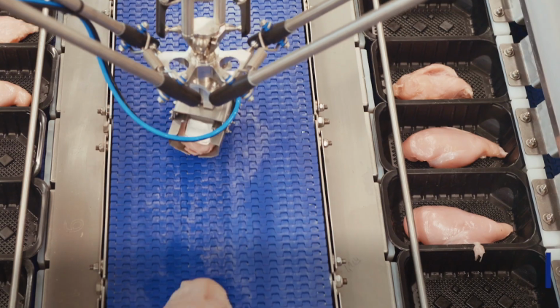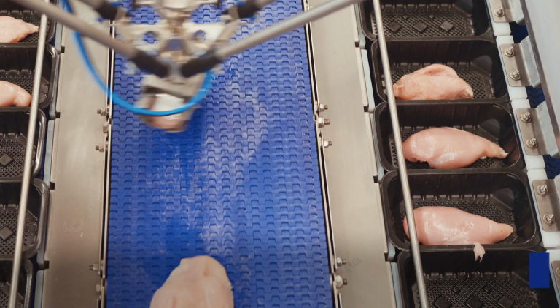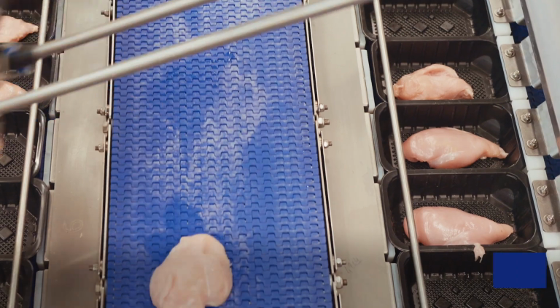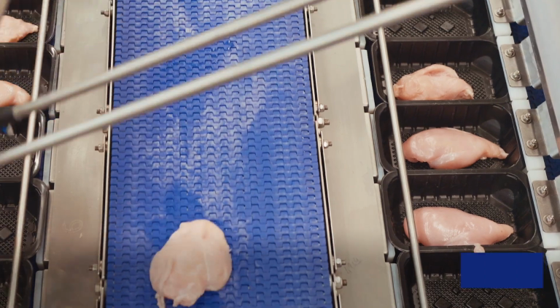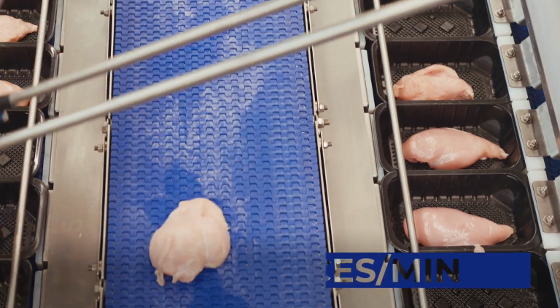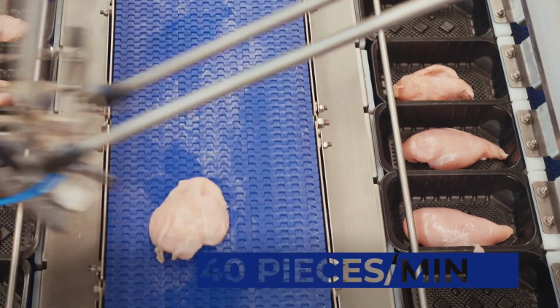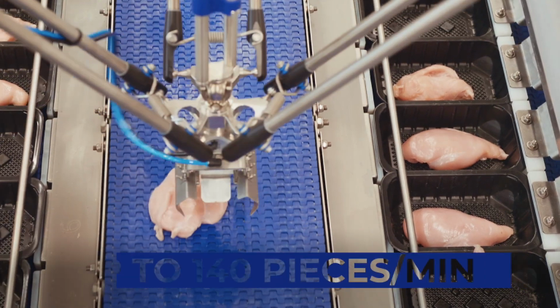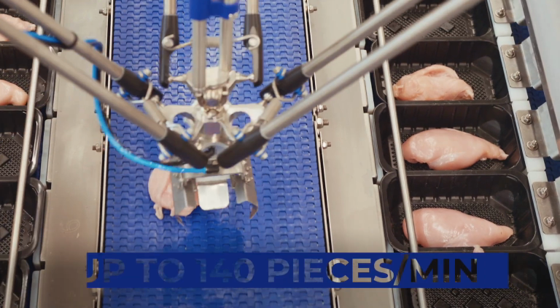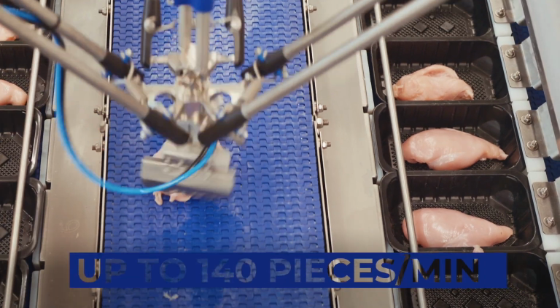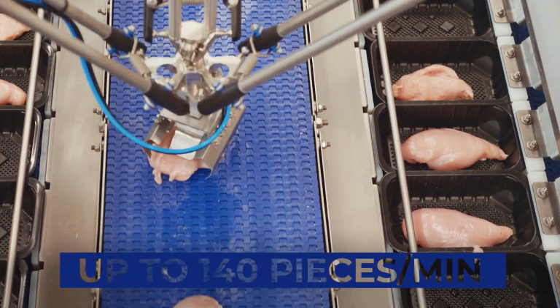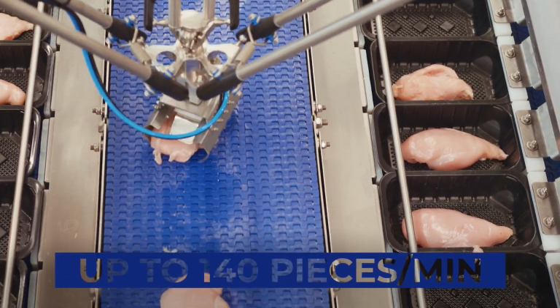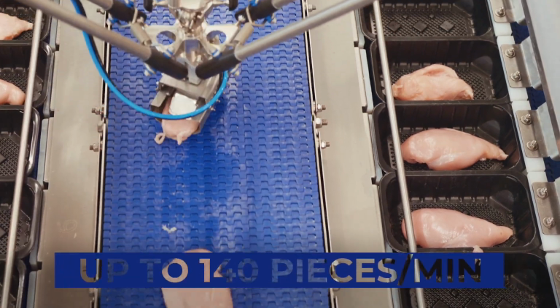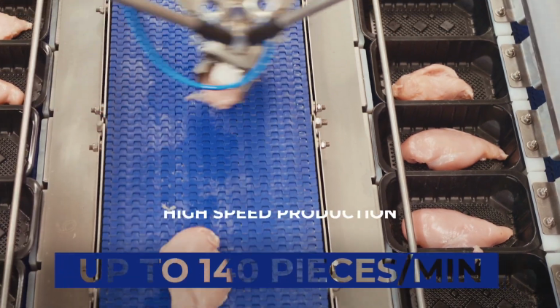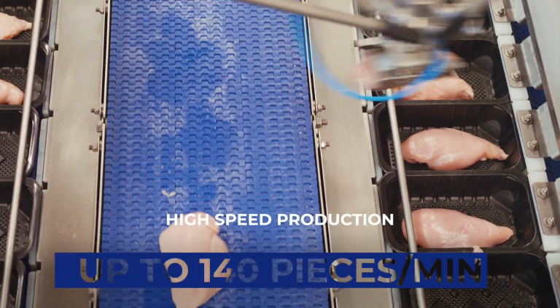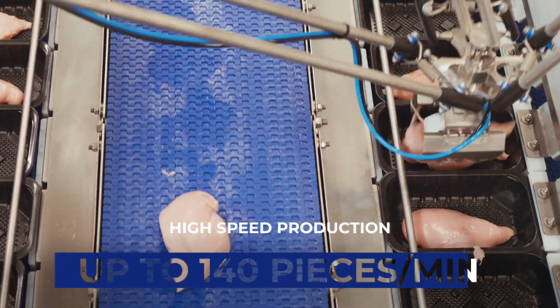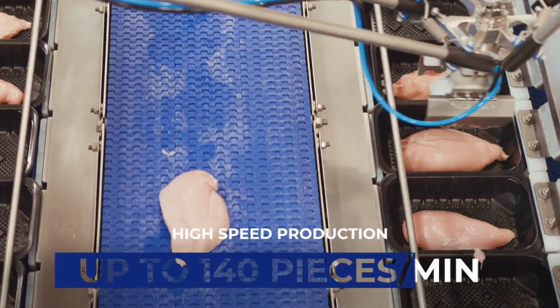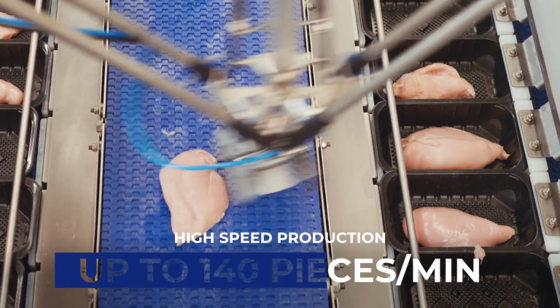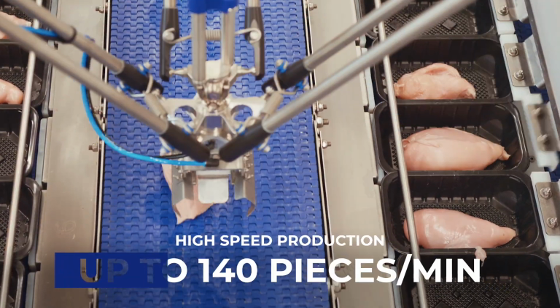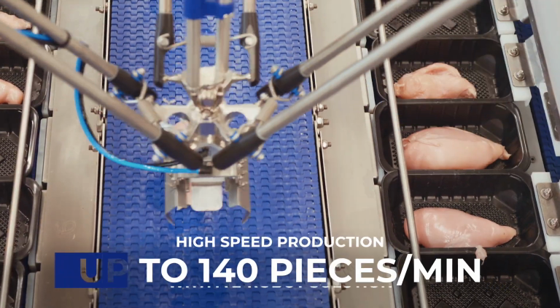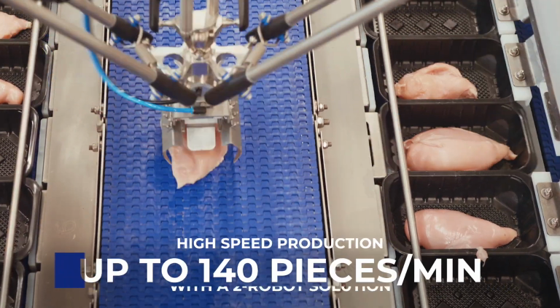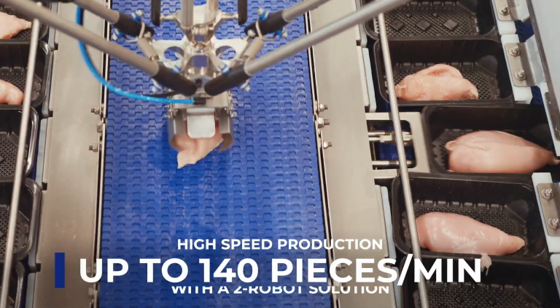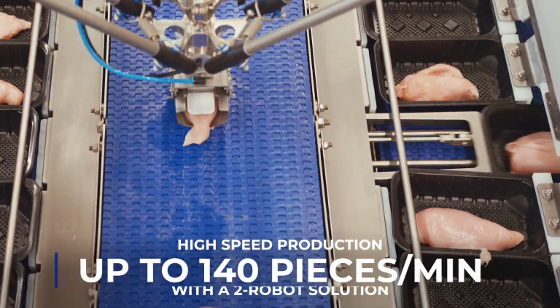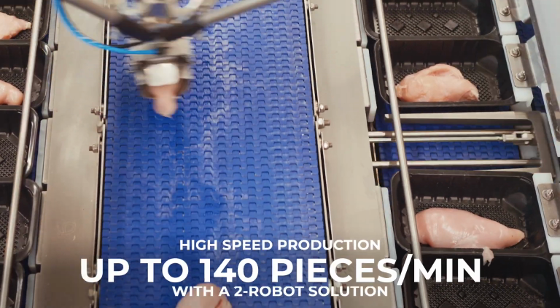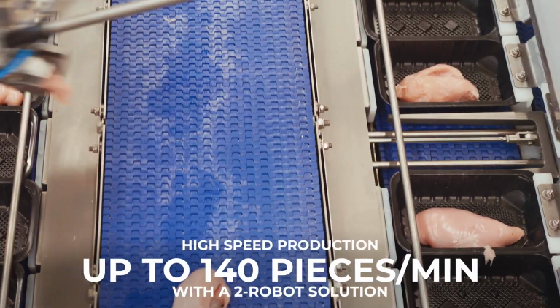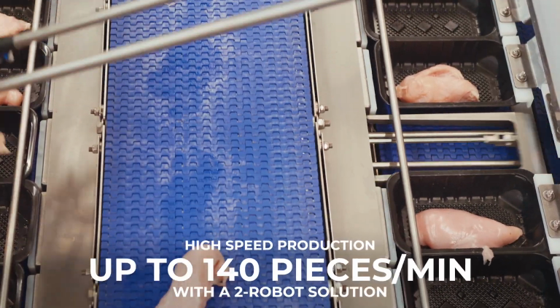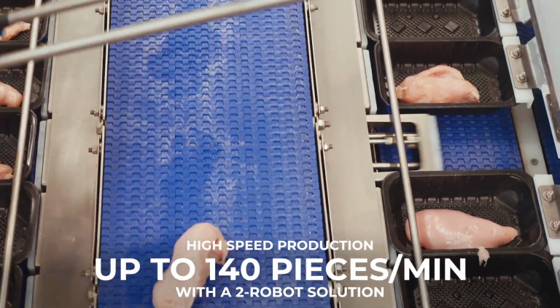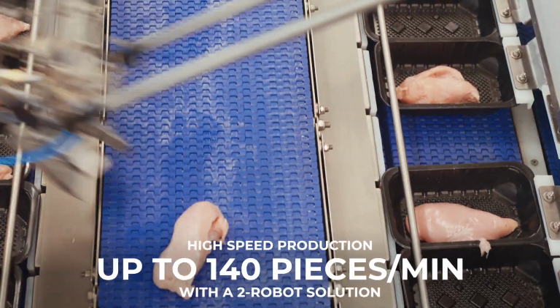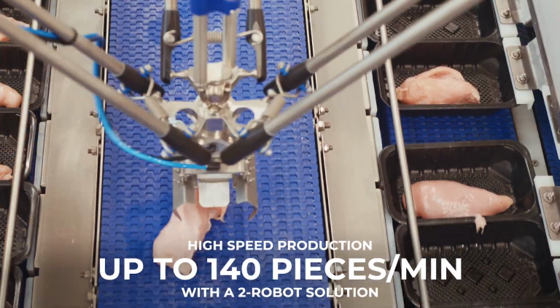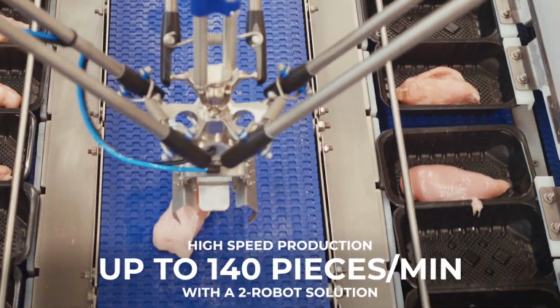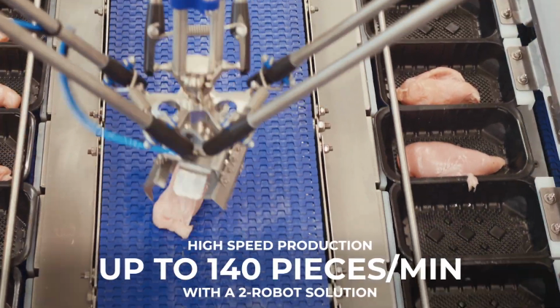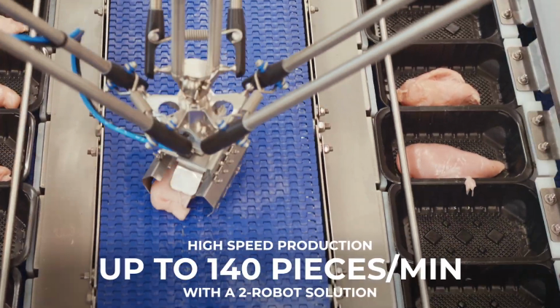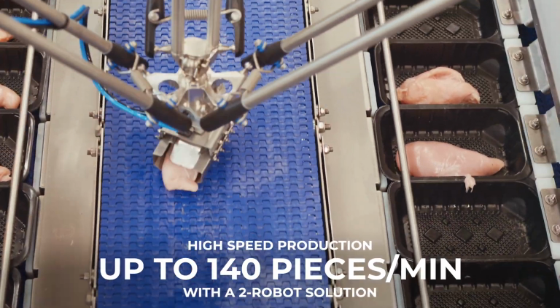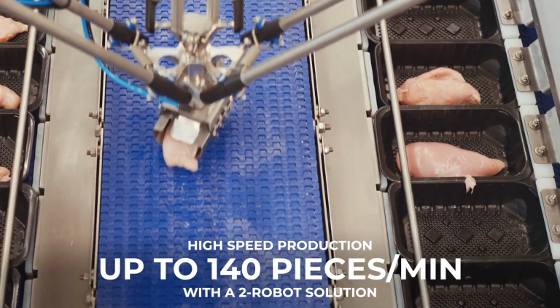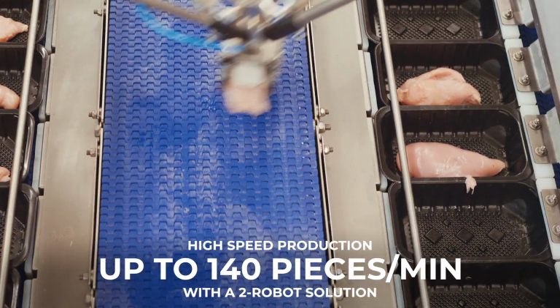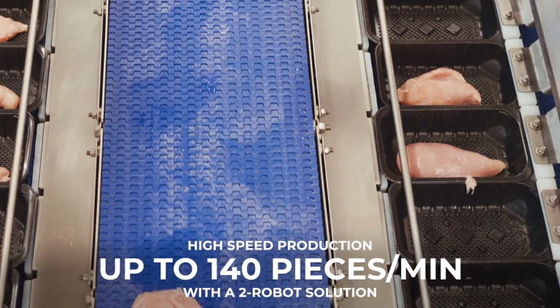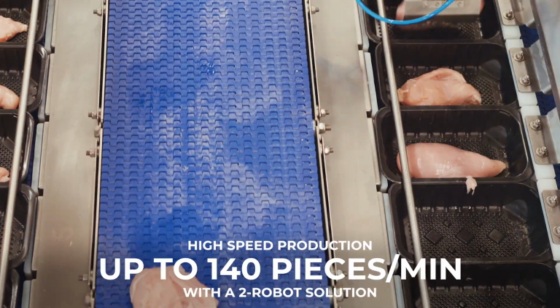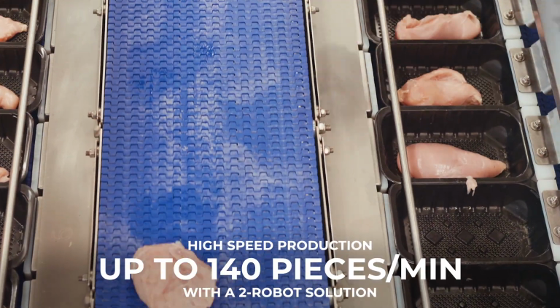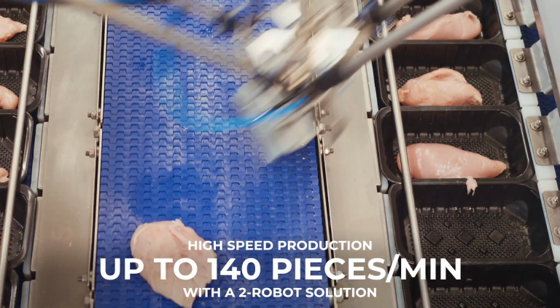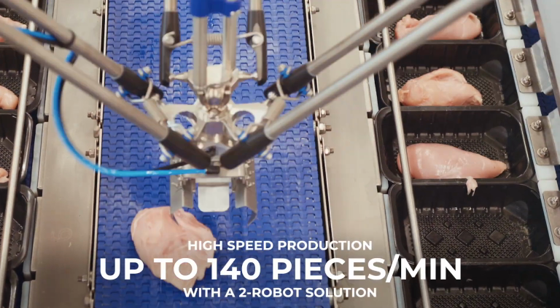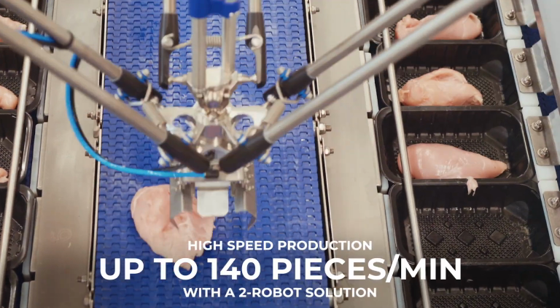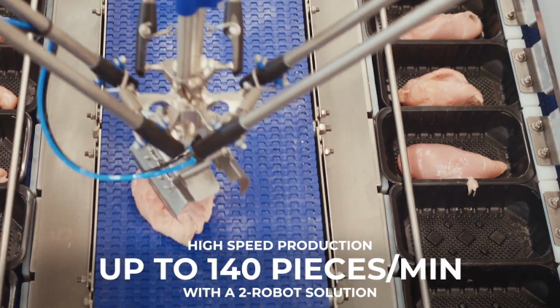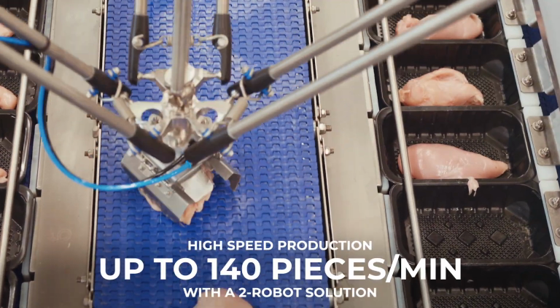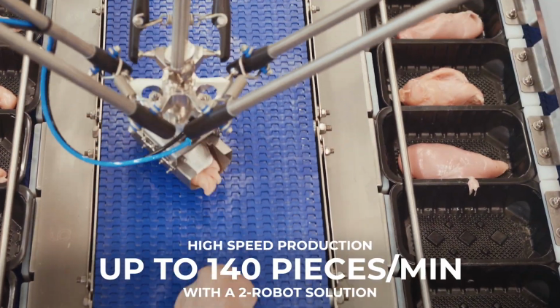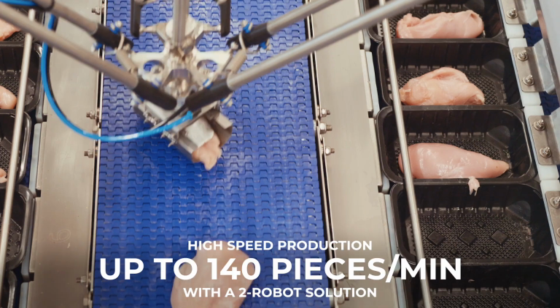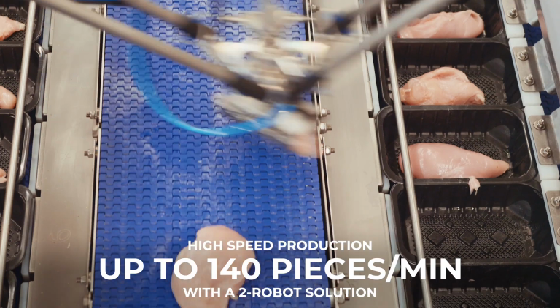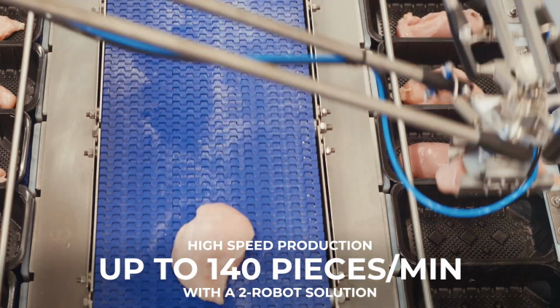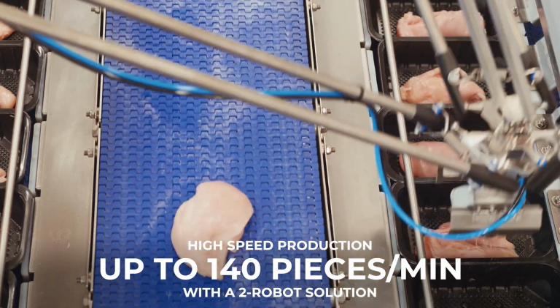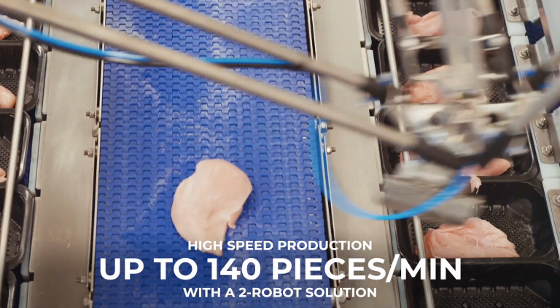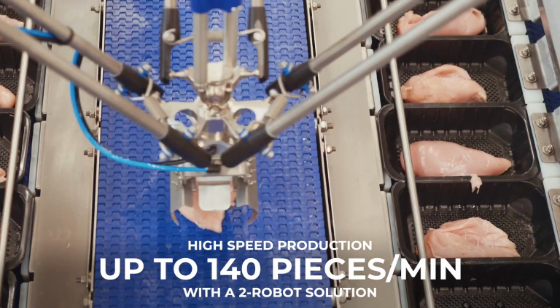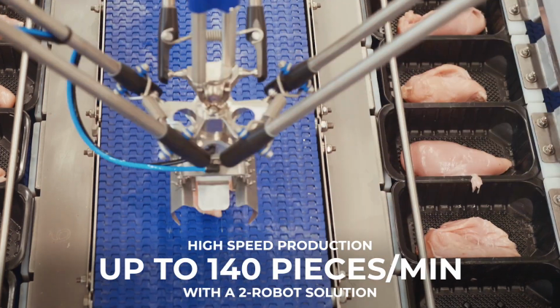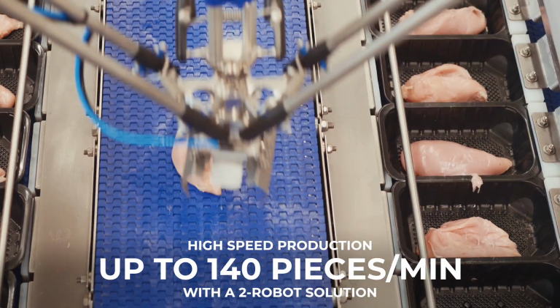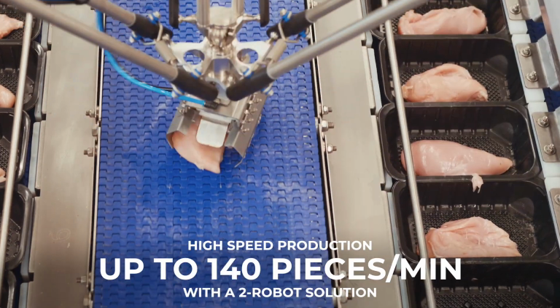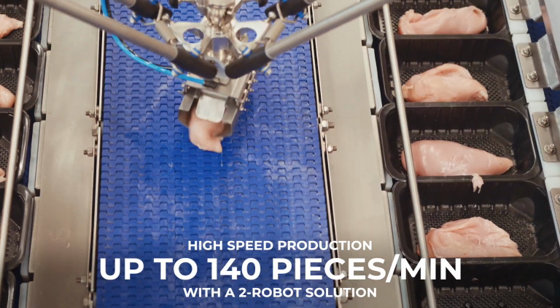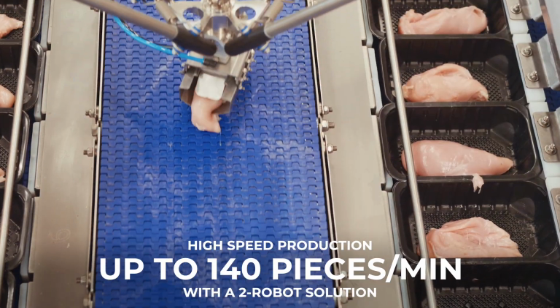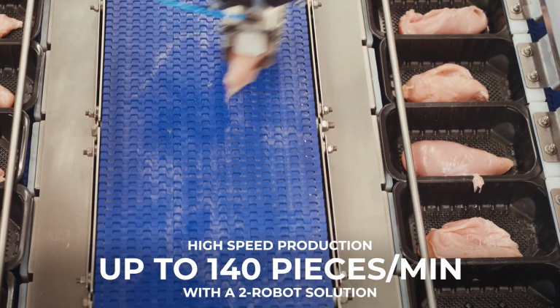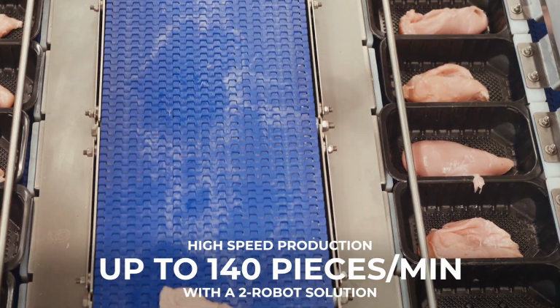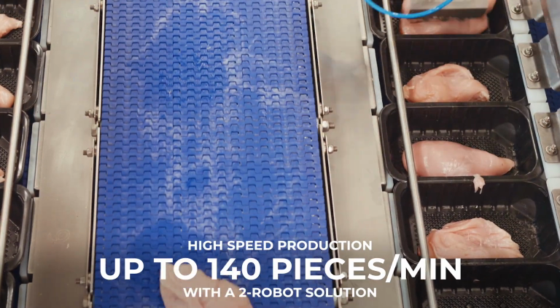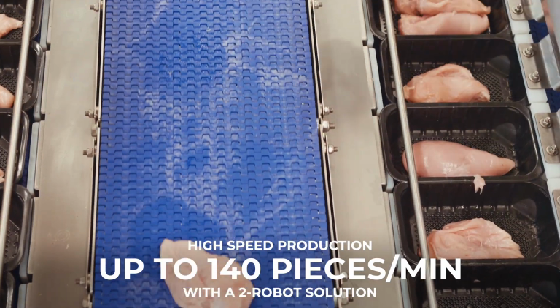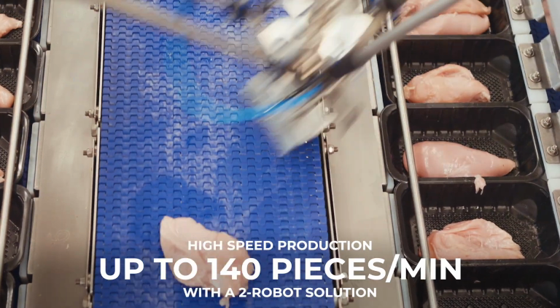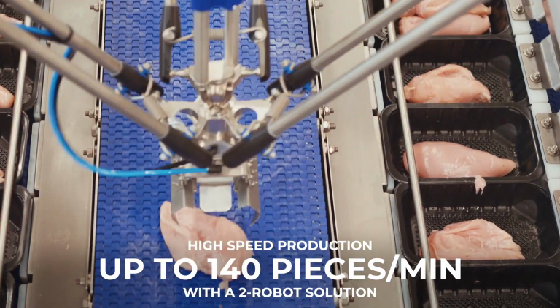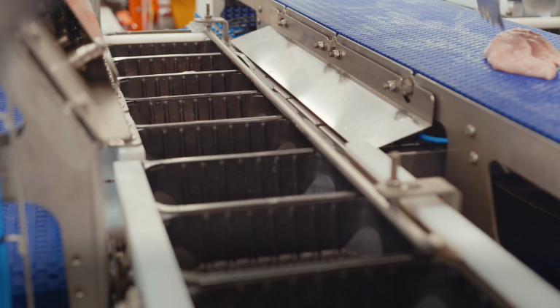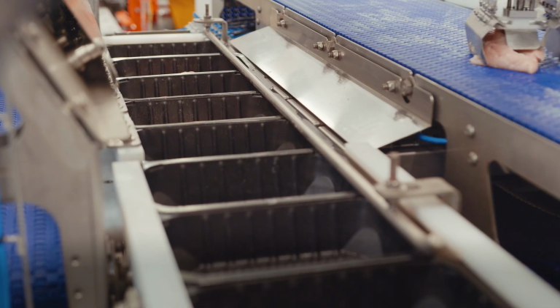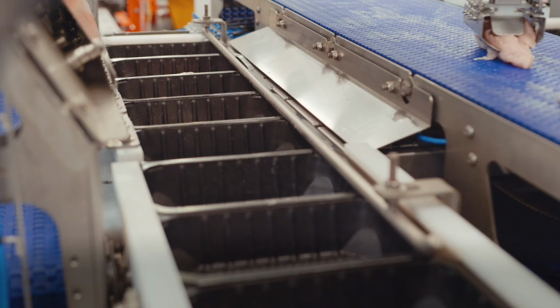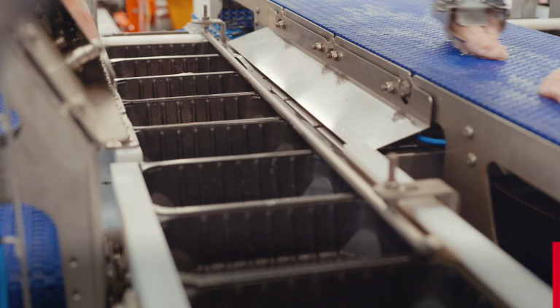Speed? Unmatched. With a dual robot configuration, the system handles up to 140 pieces per minute.